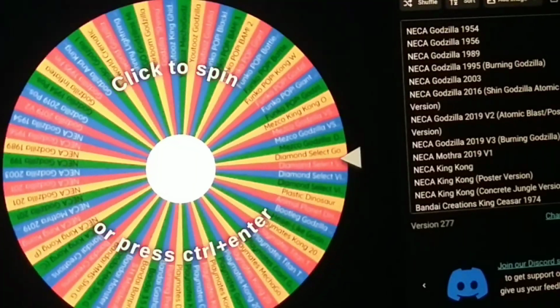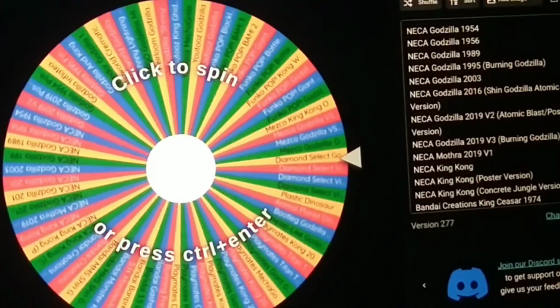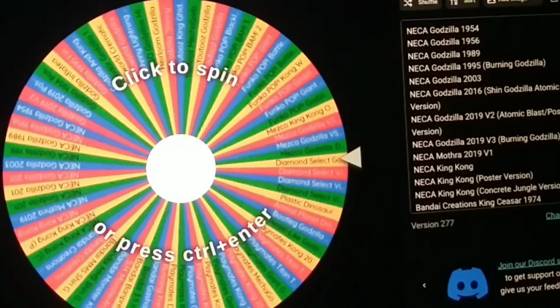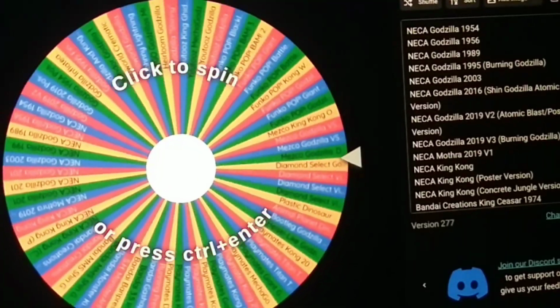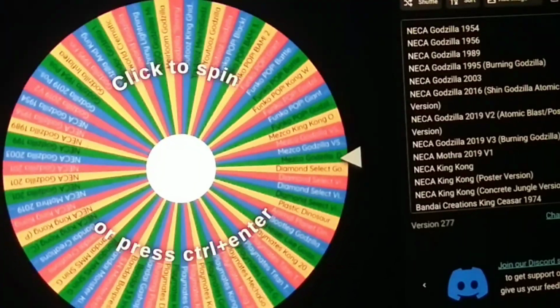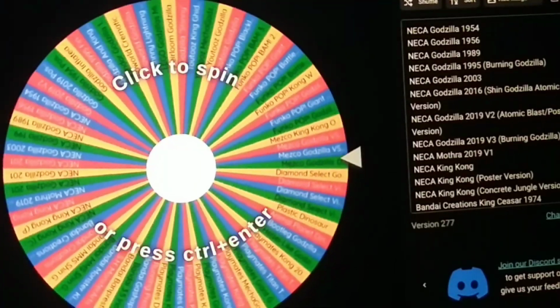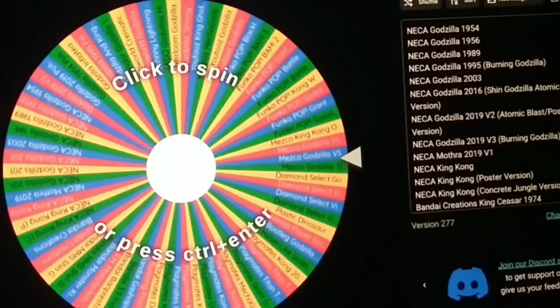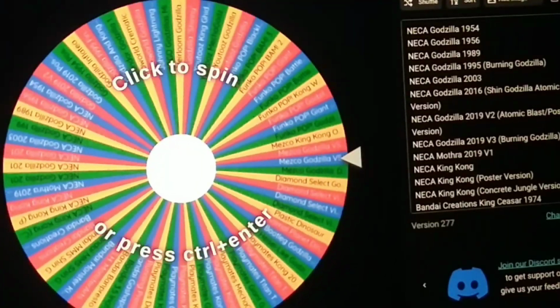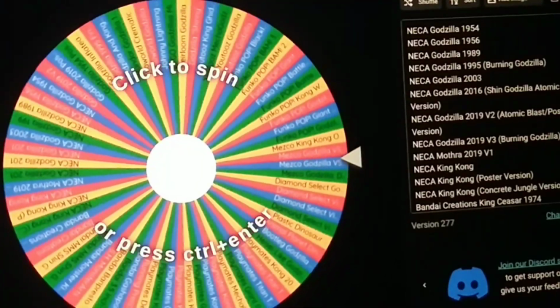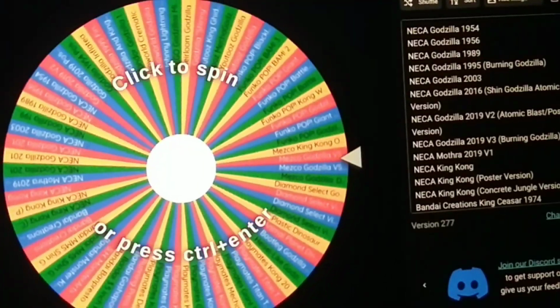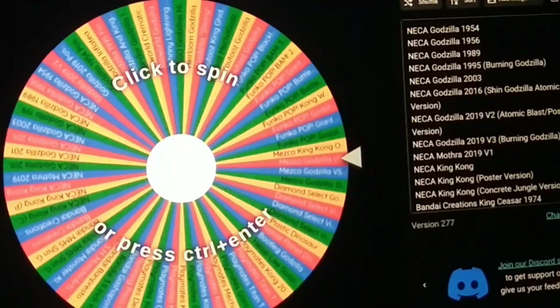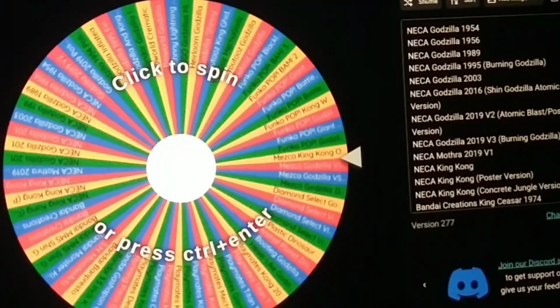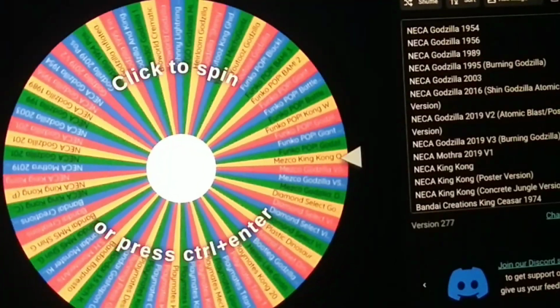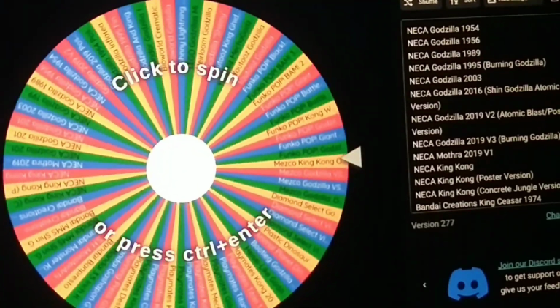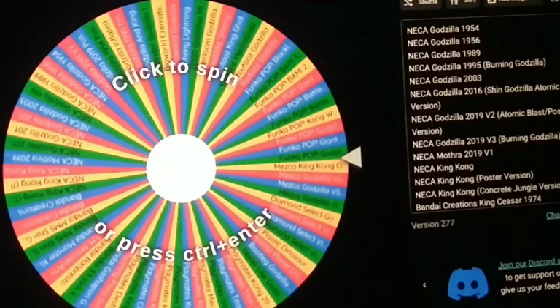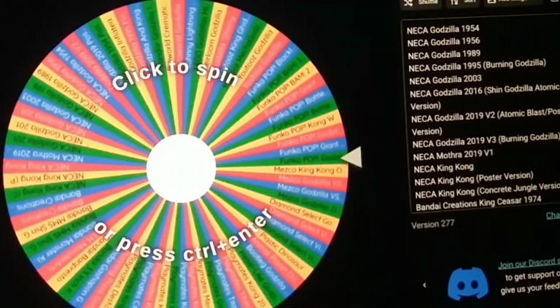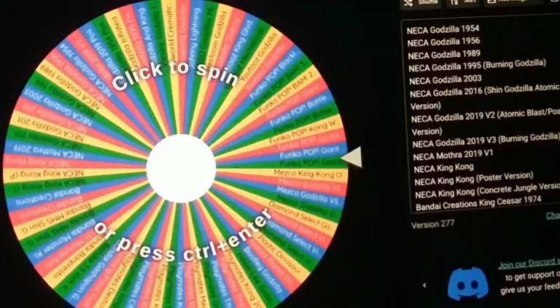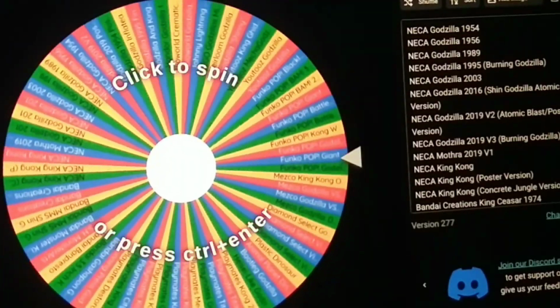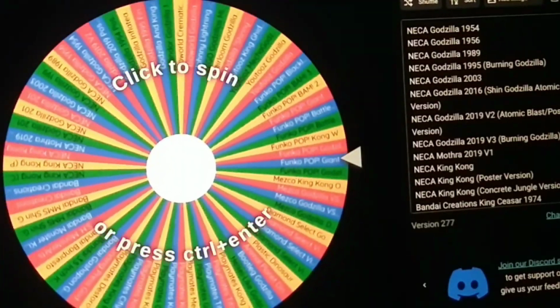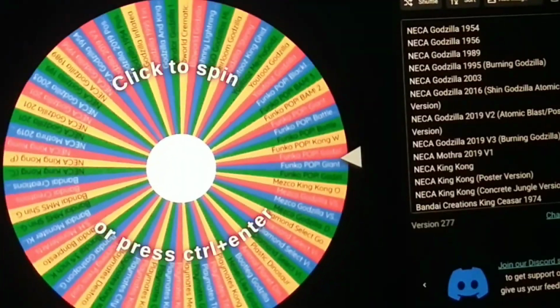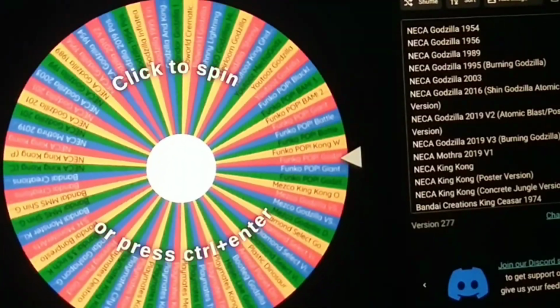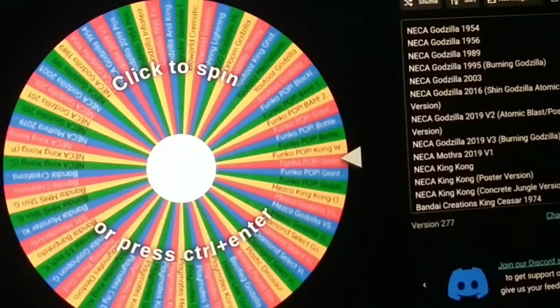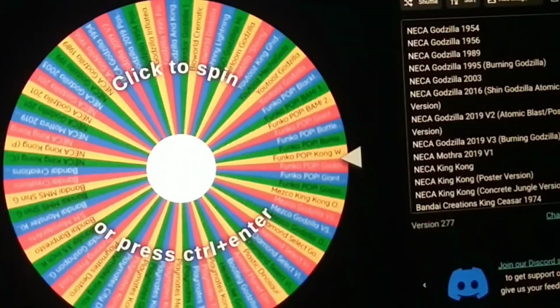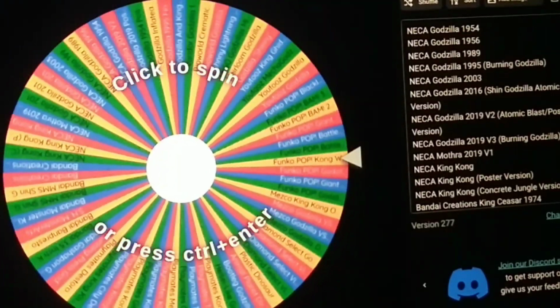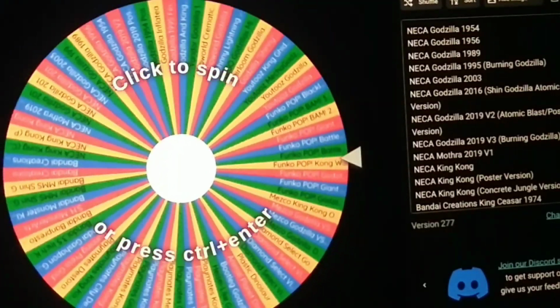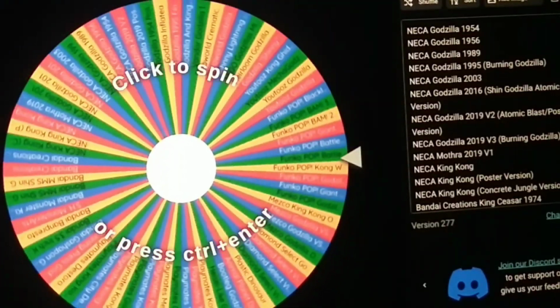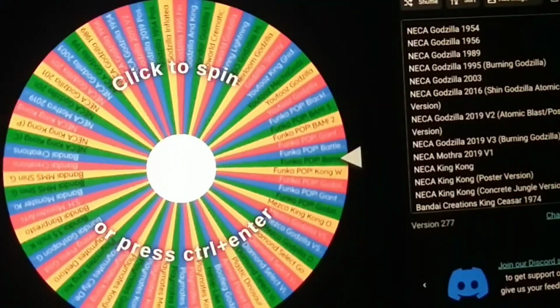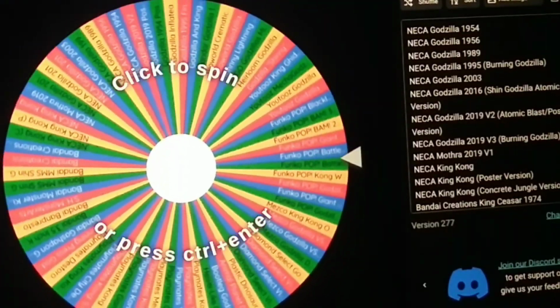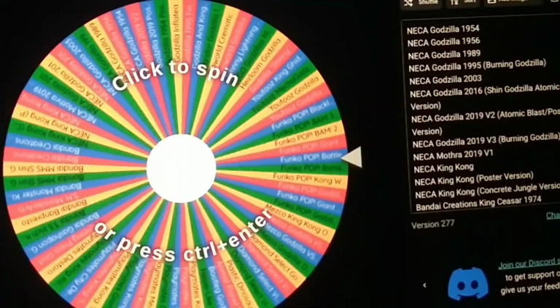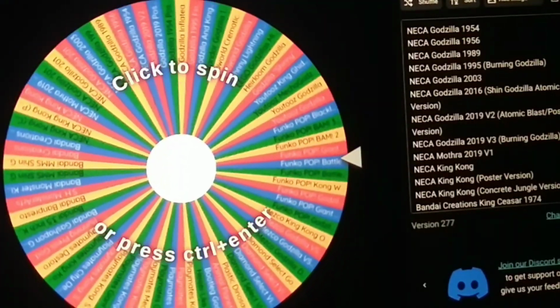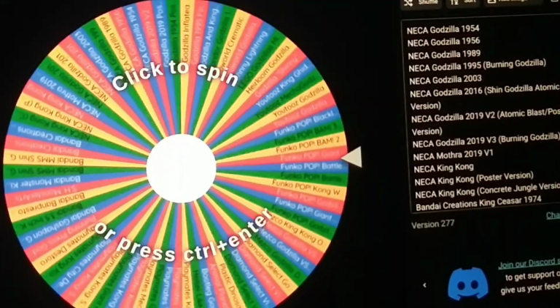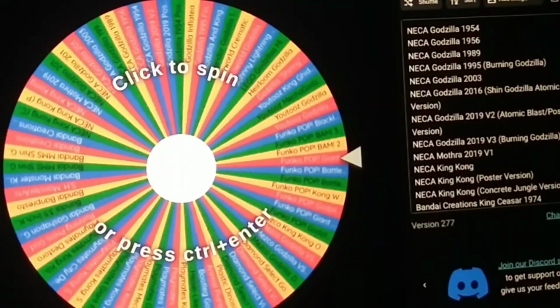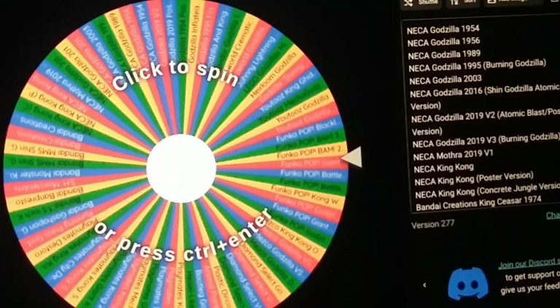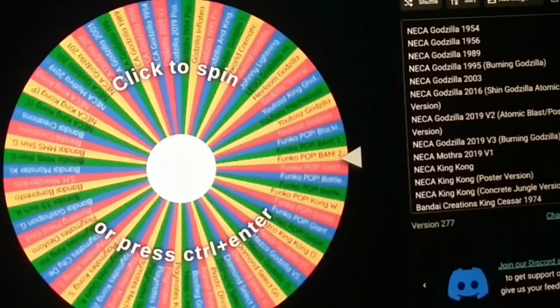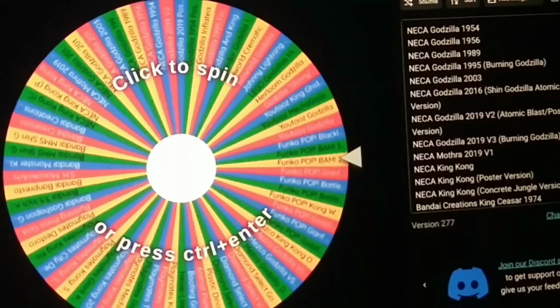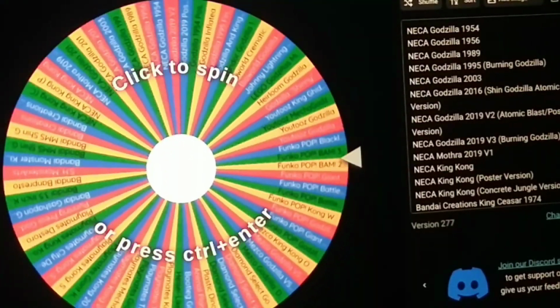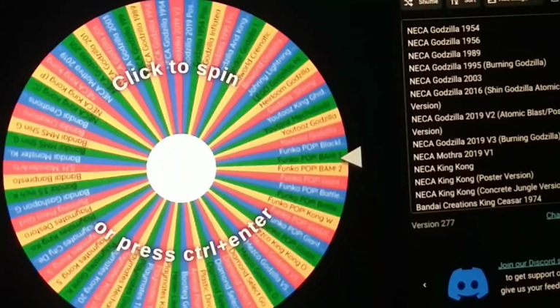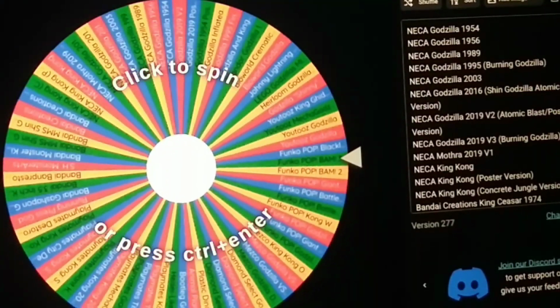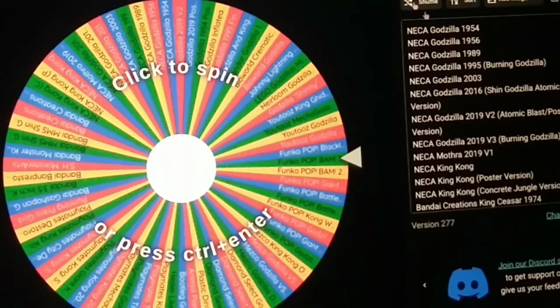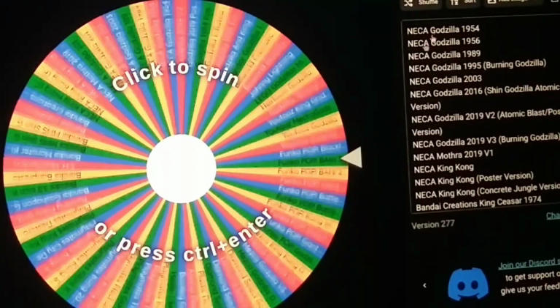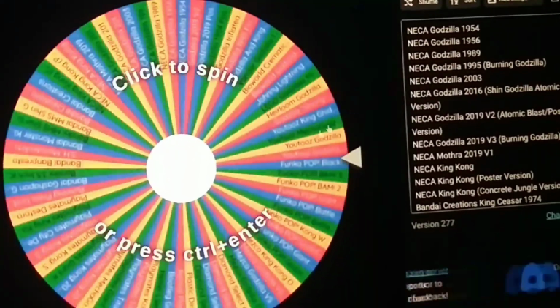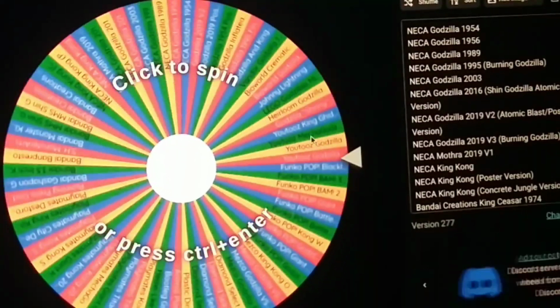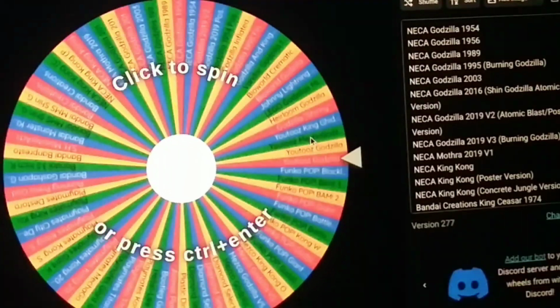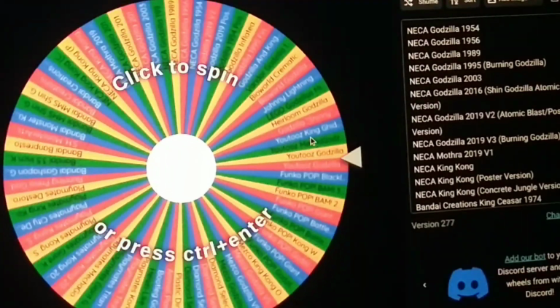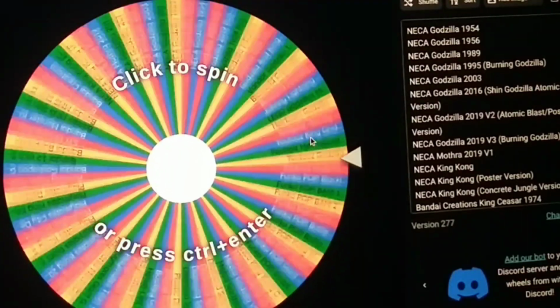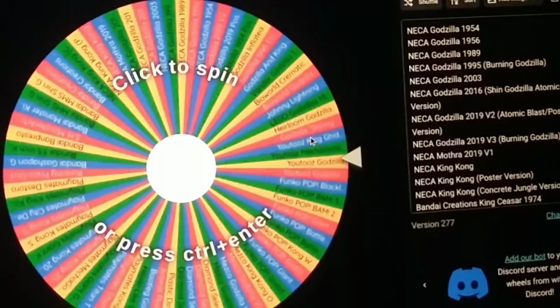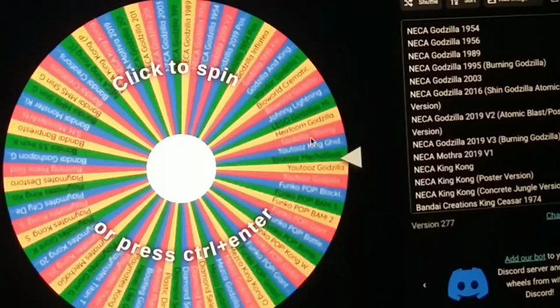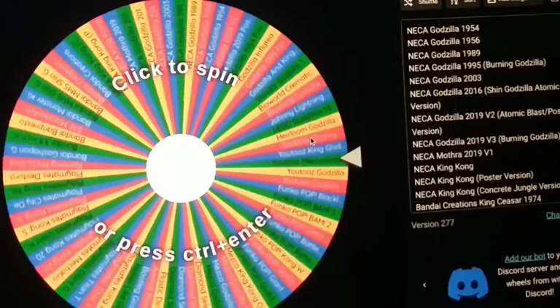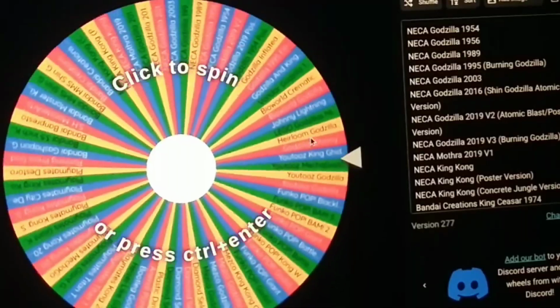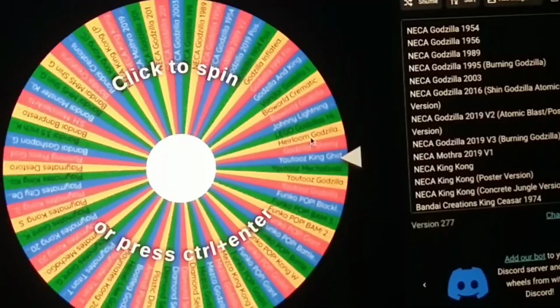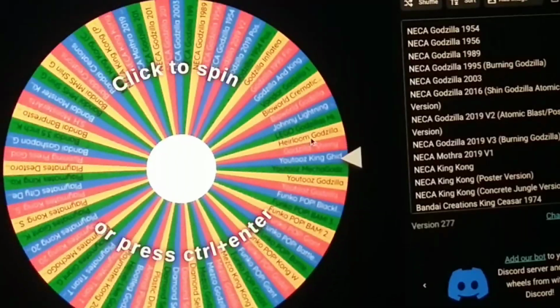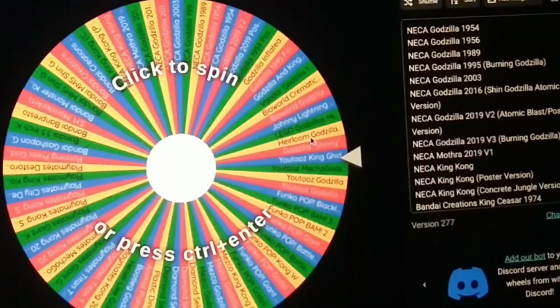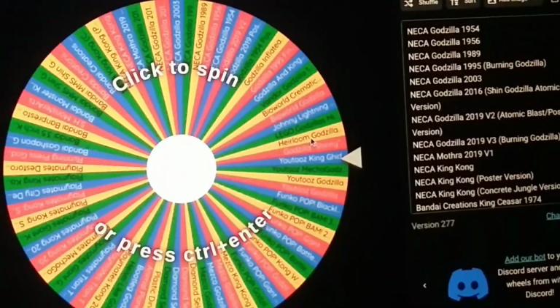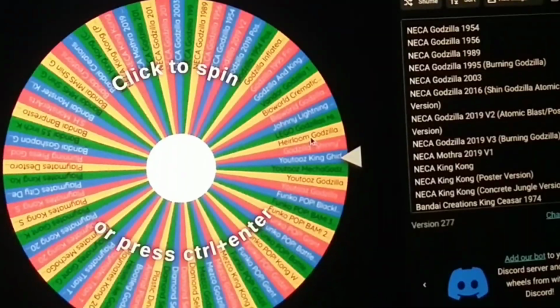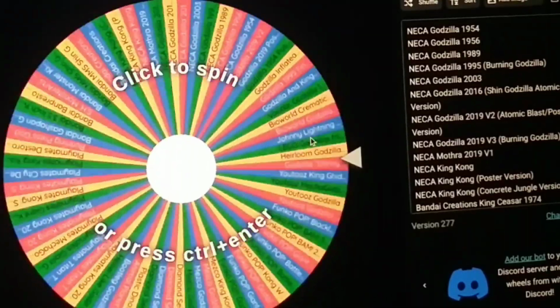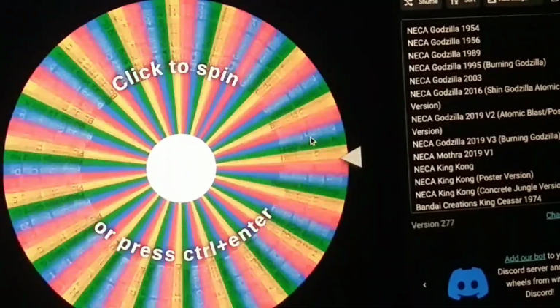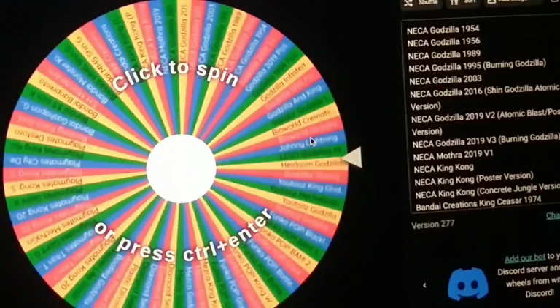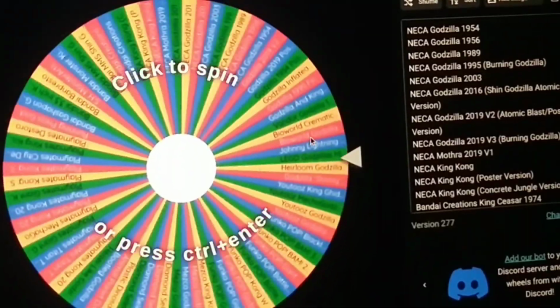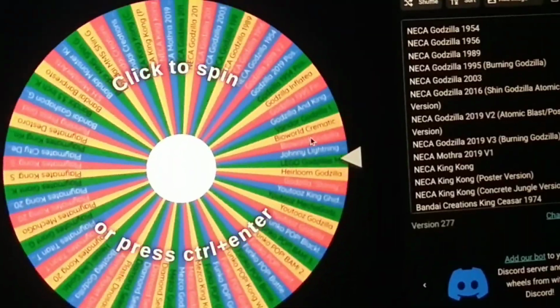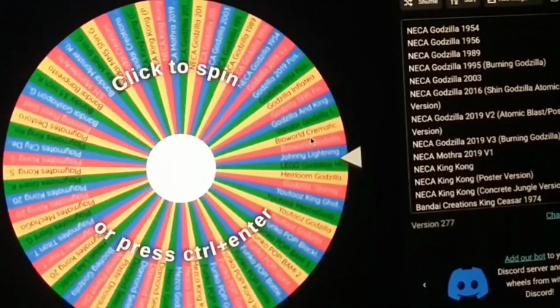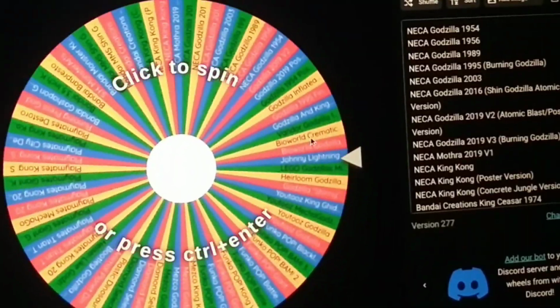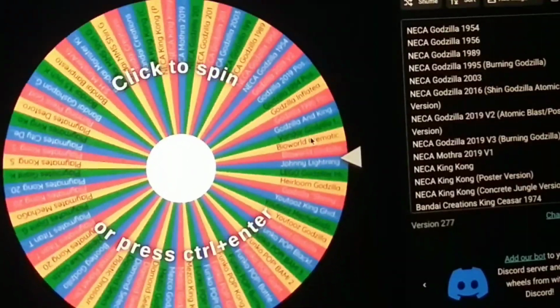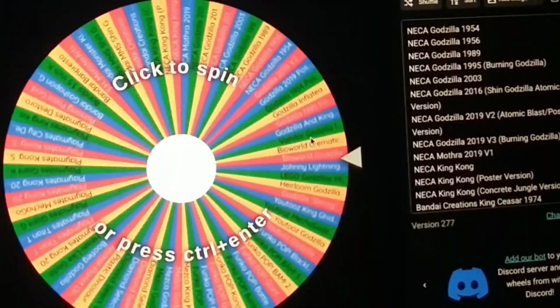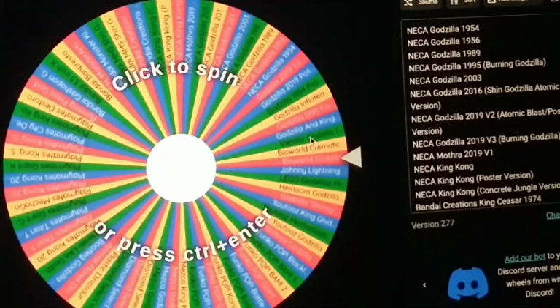Hello everyone, welcome back to the Godzilla 2023 advent calendar. My name is Matthew, and today we're going to be doing day 12.